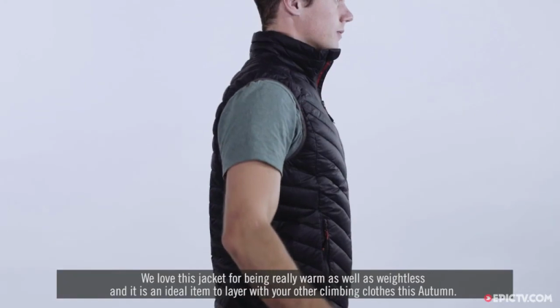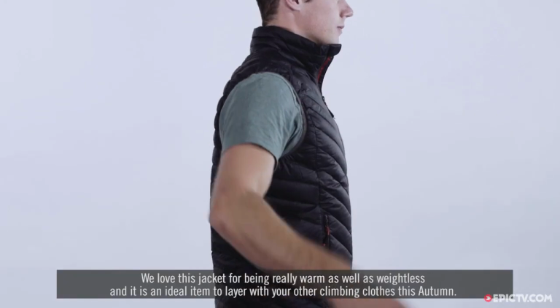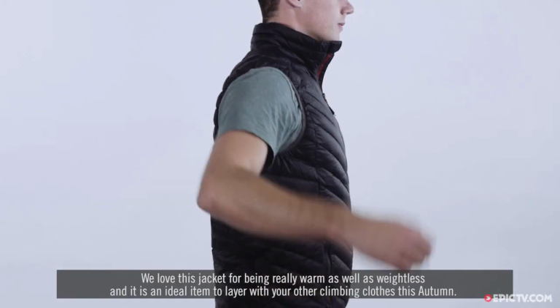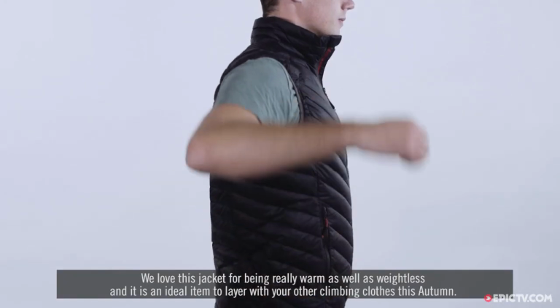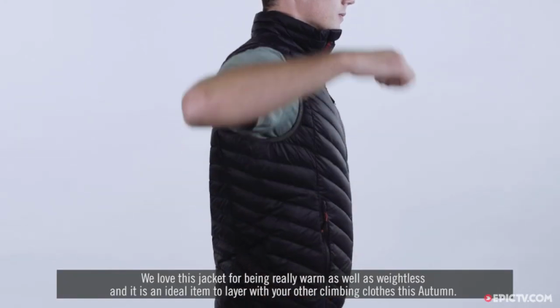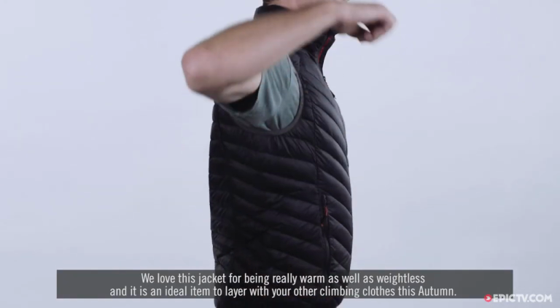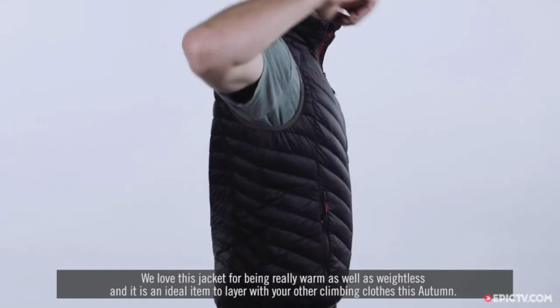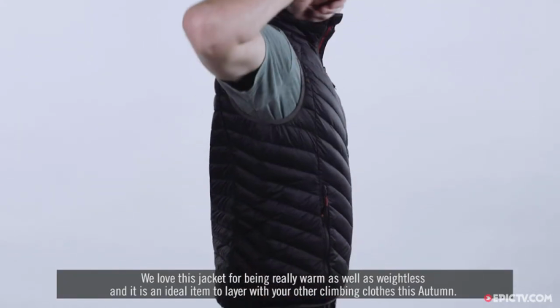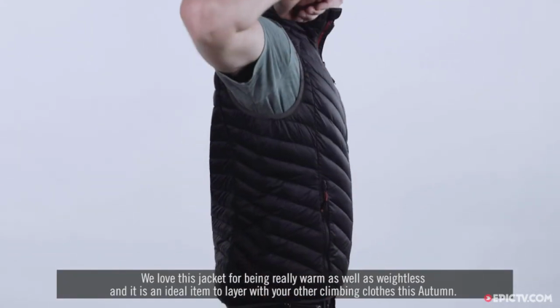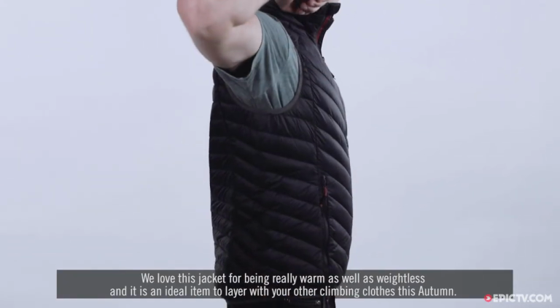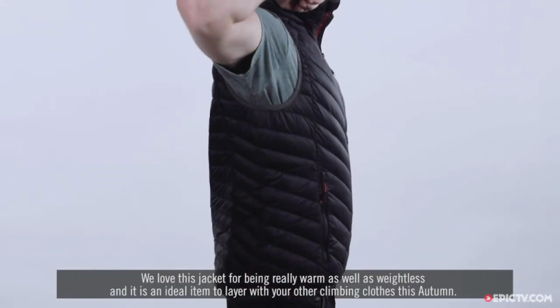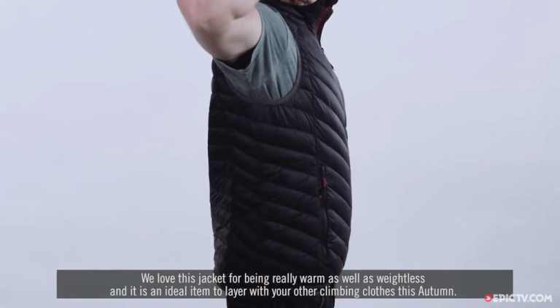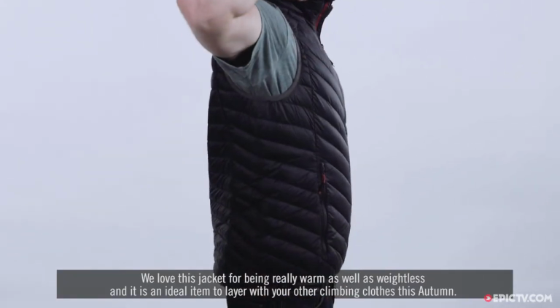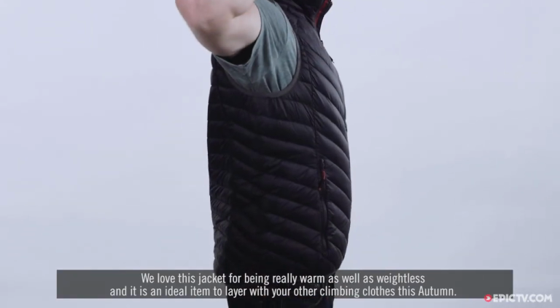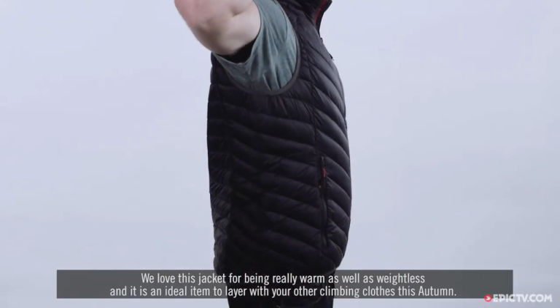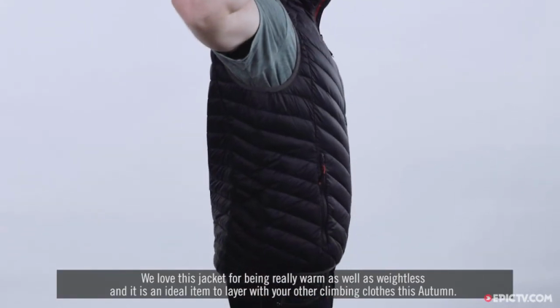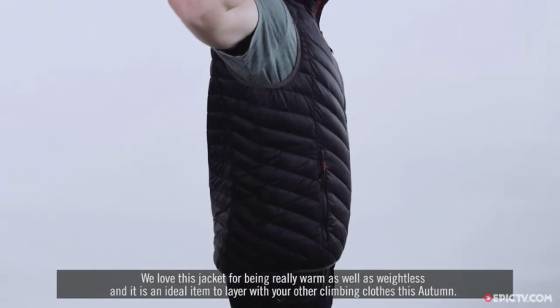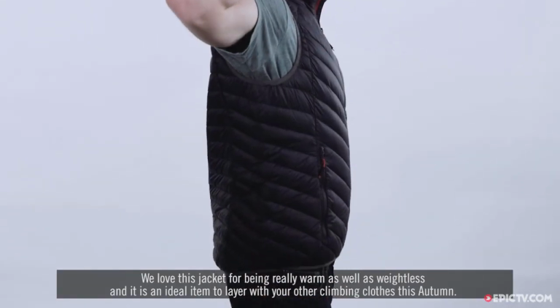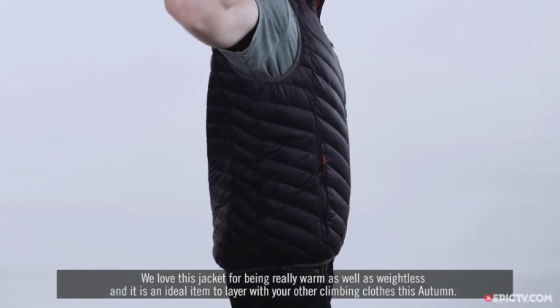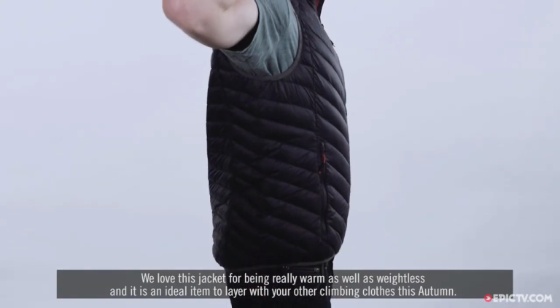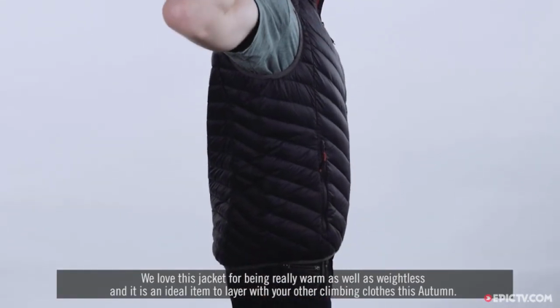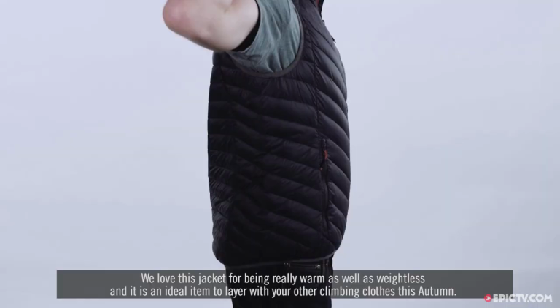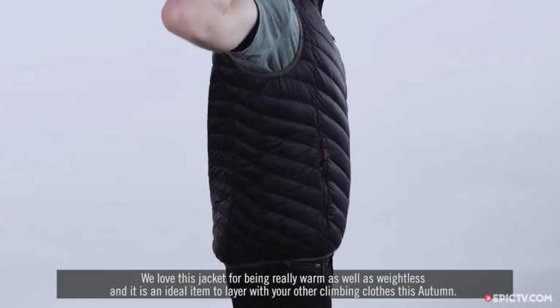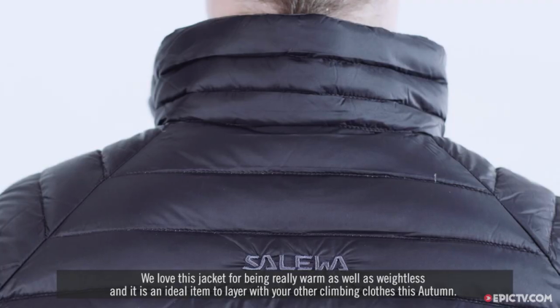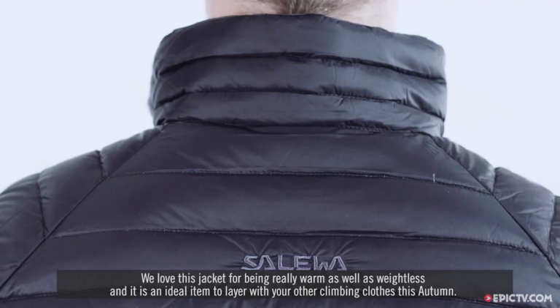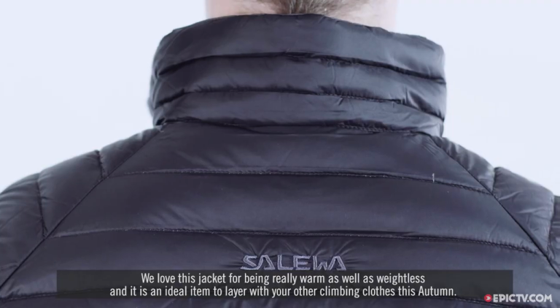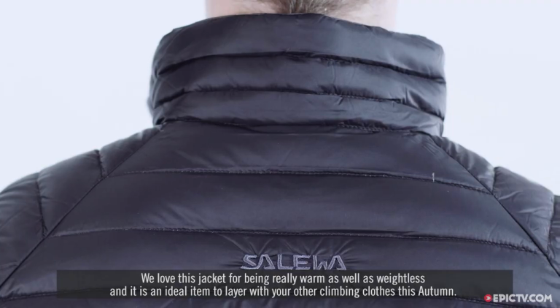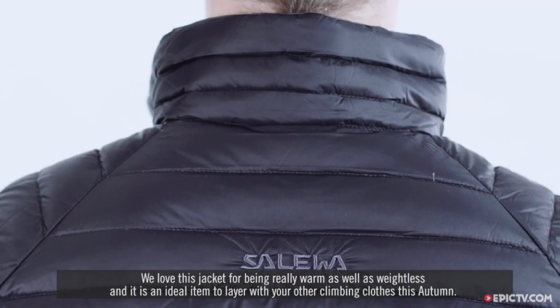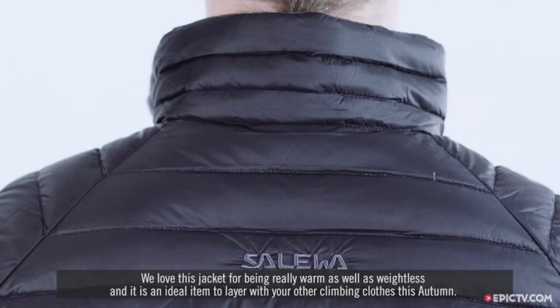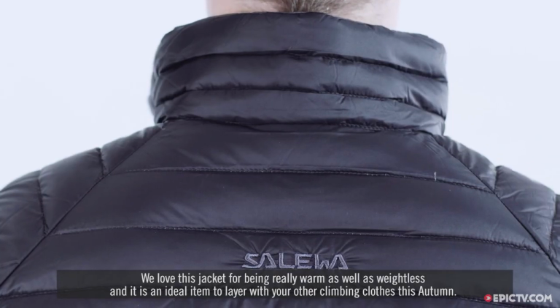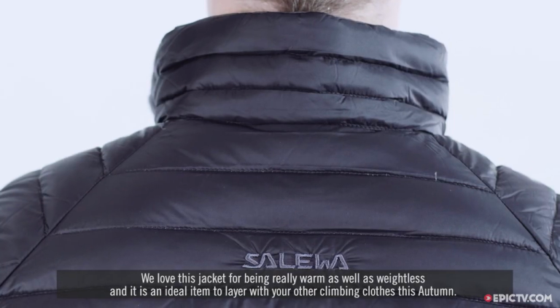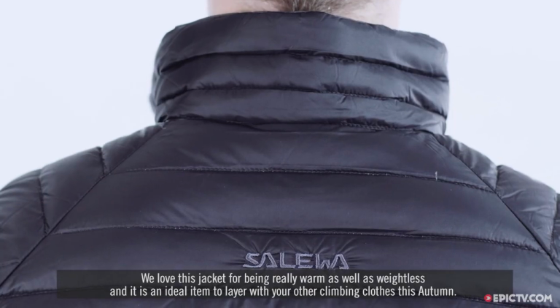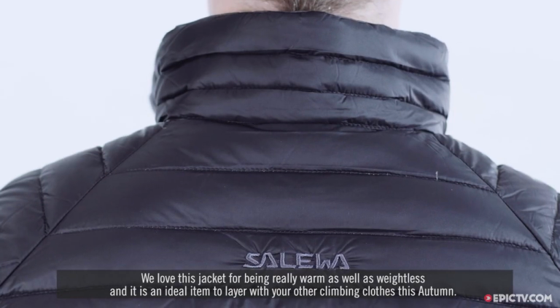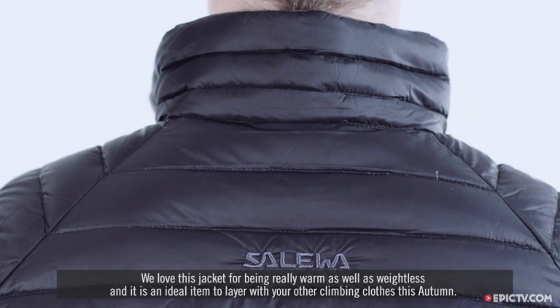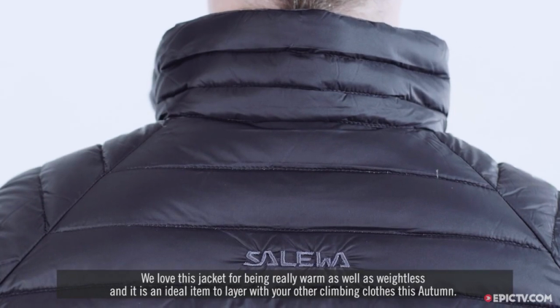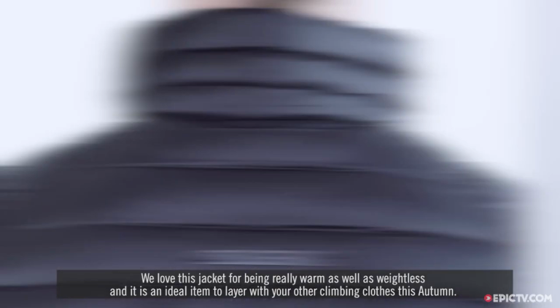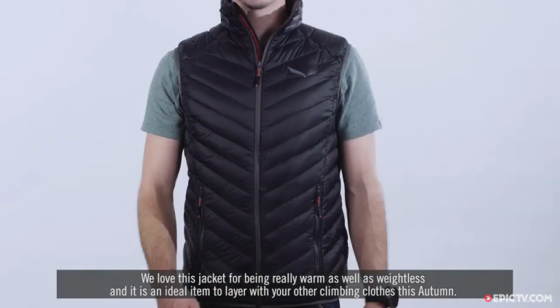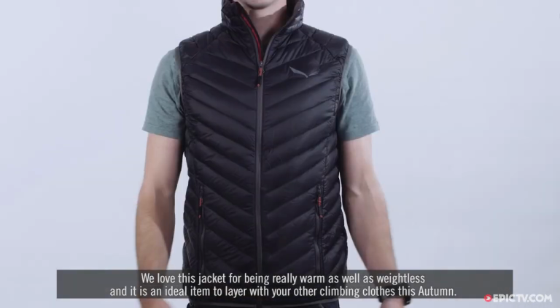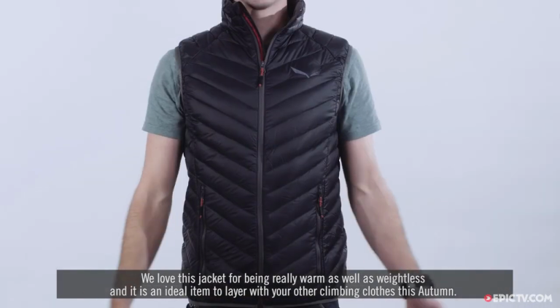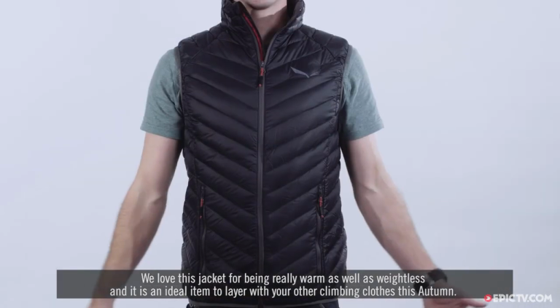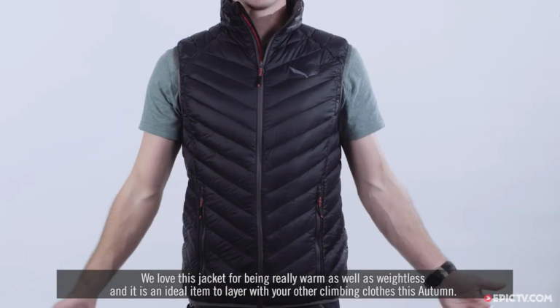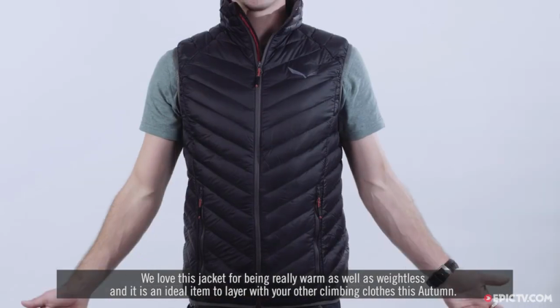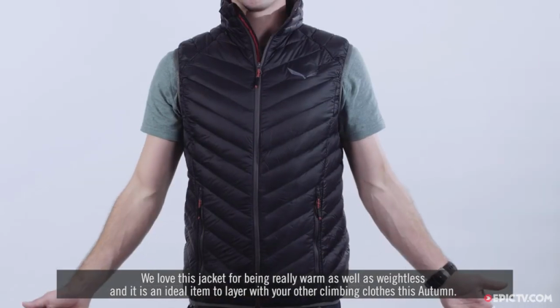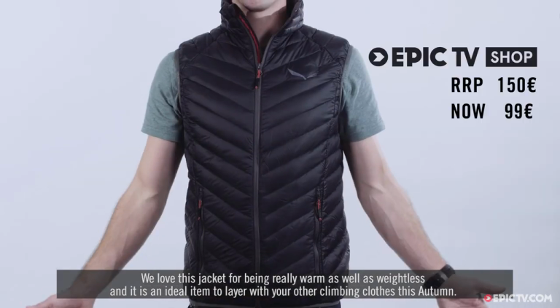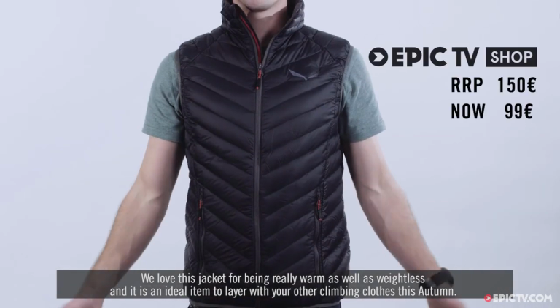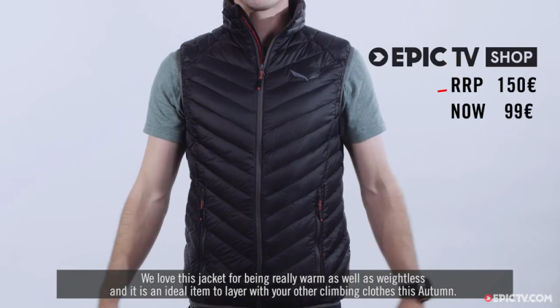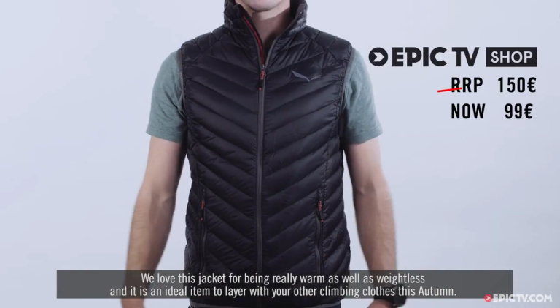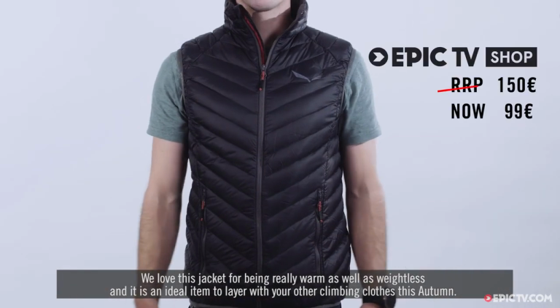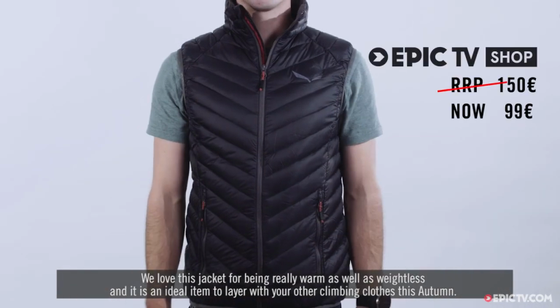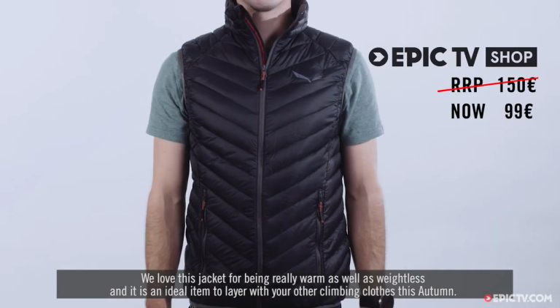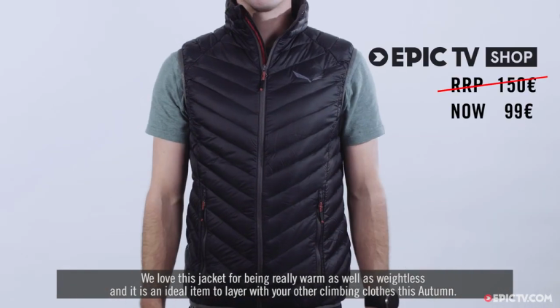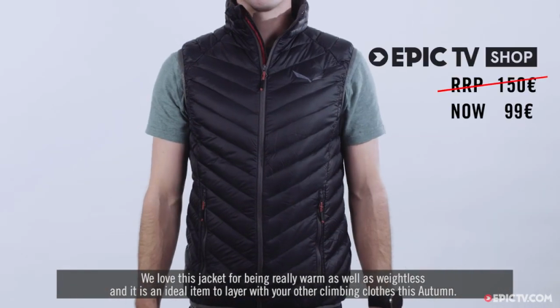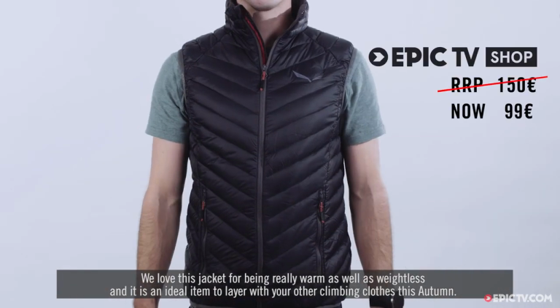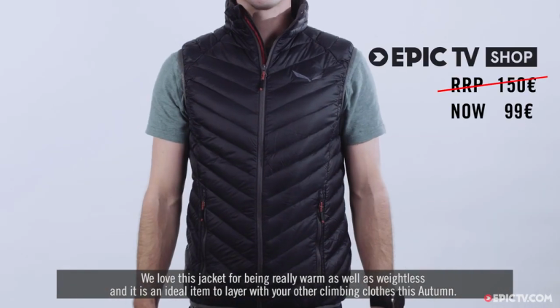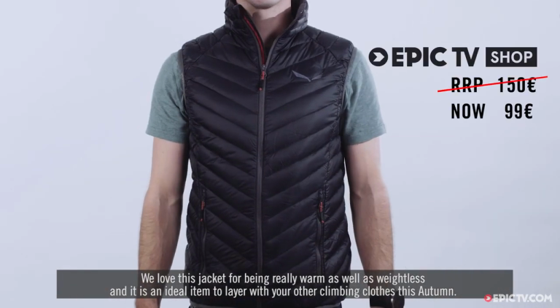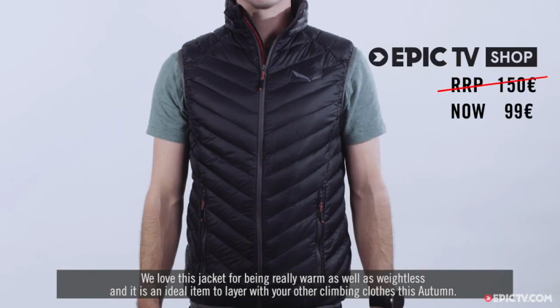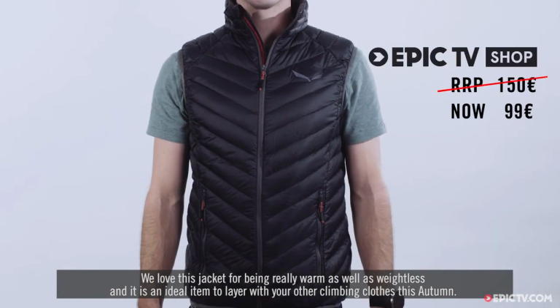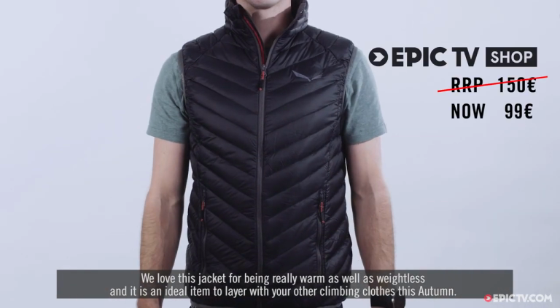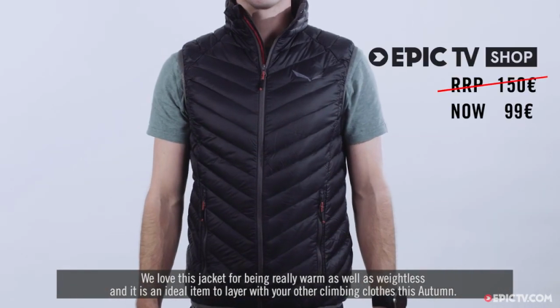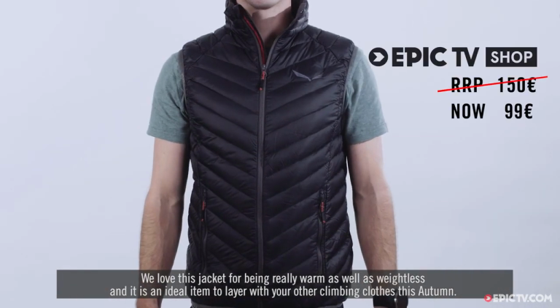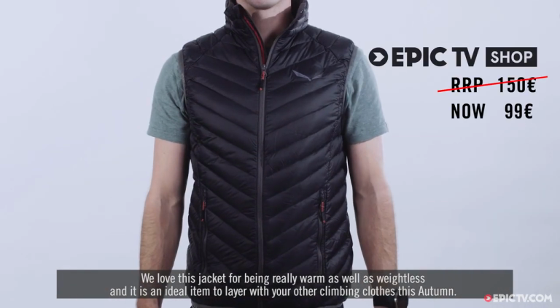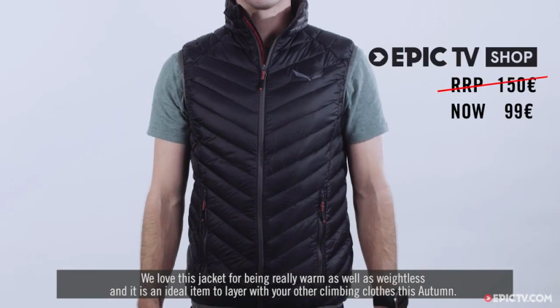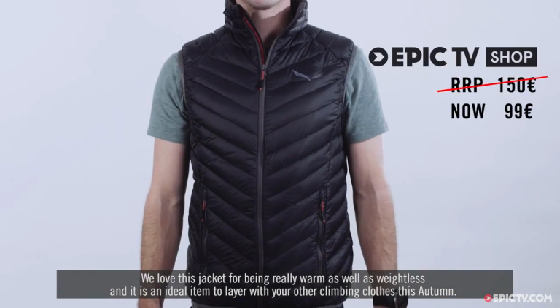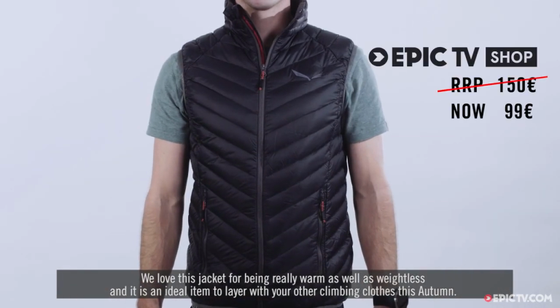We love this jacket for being really warm as well as weightless, and it's an ideal item to layer with your other climbing clothes this autumn.